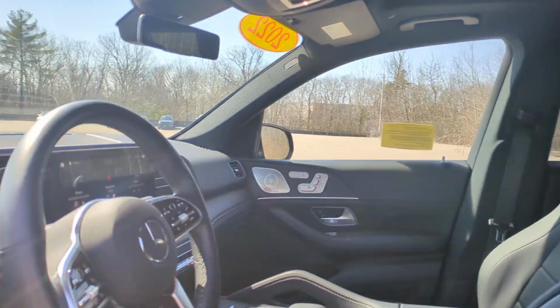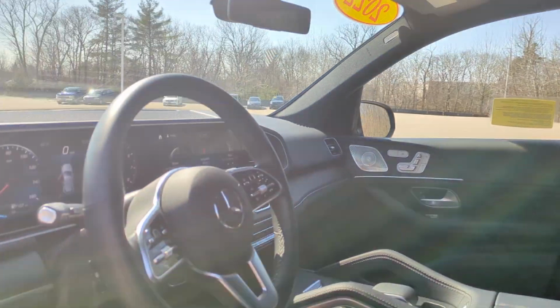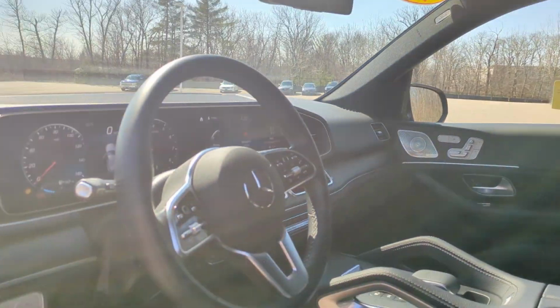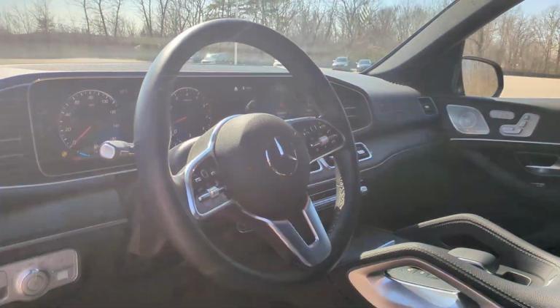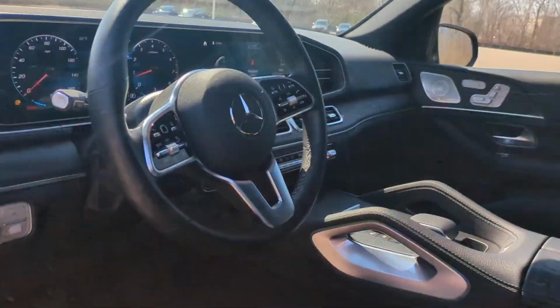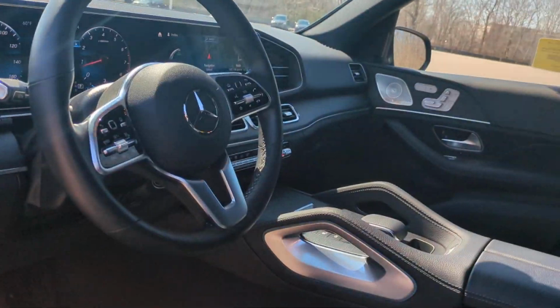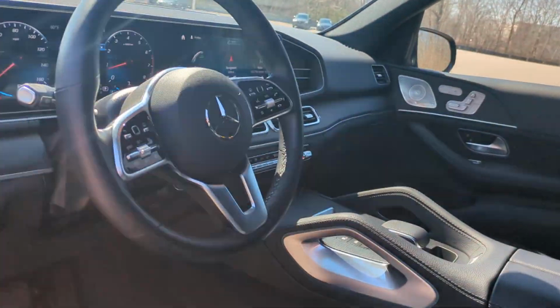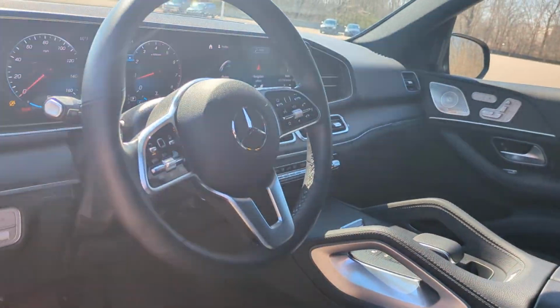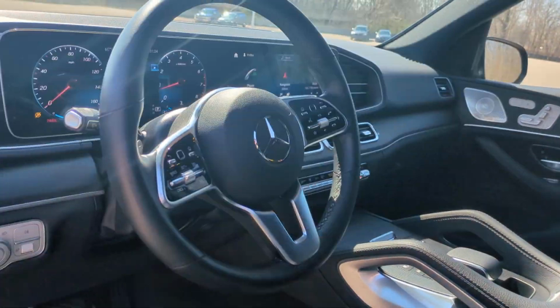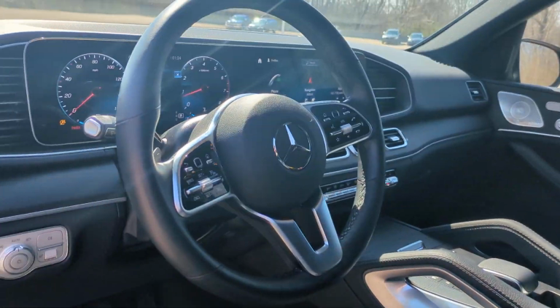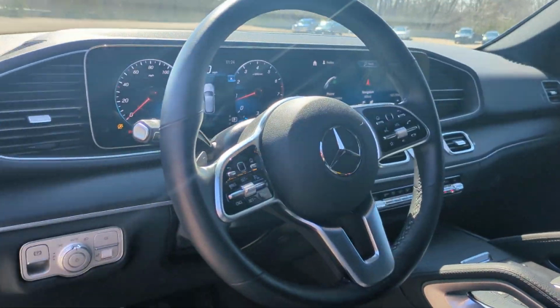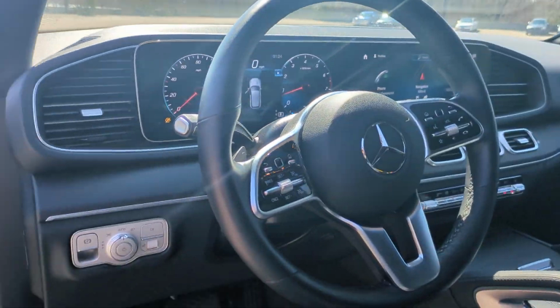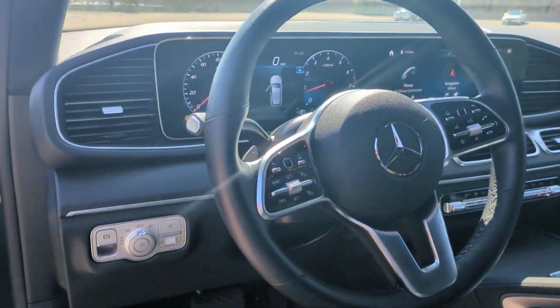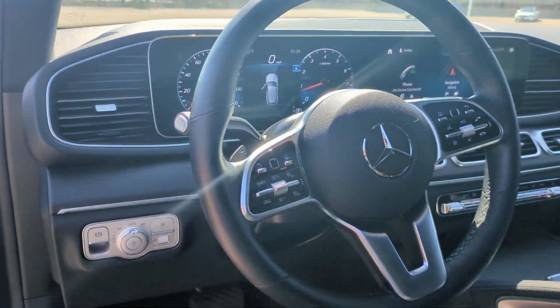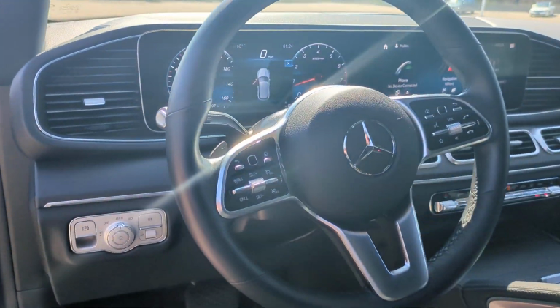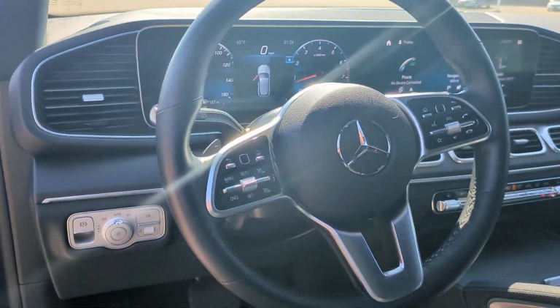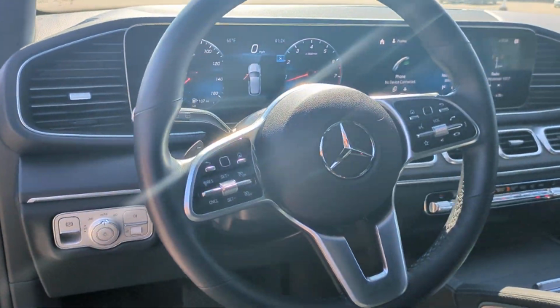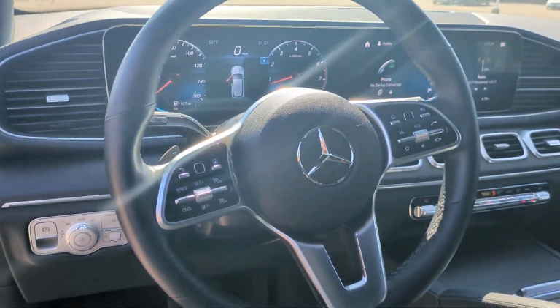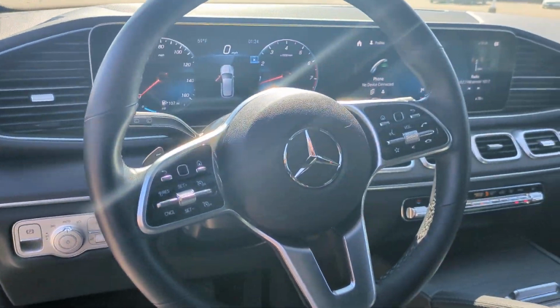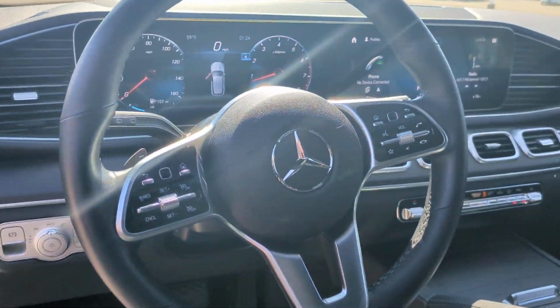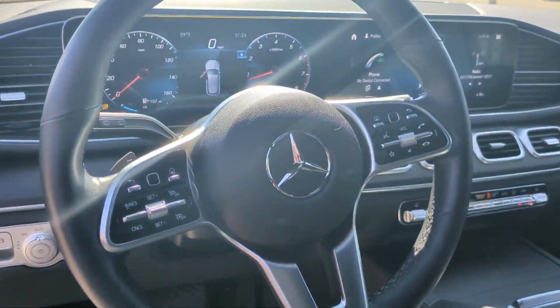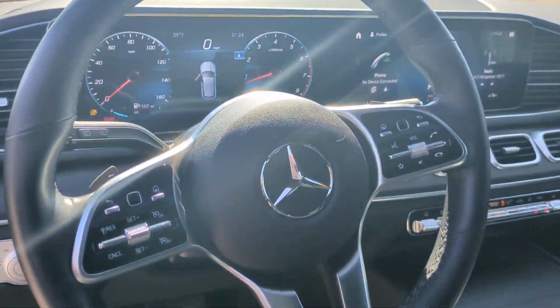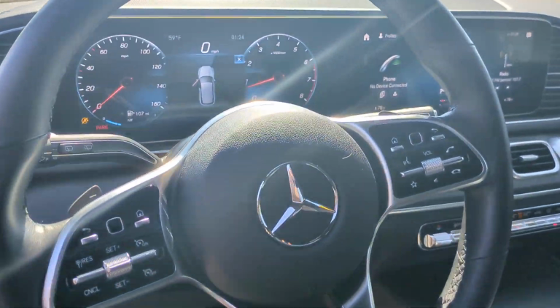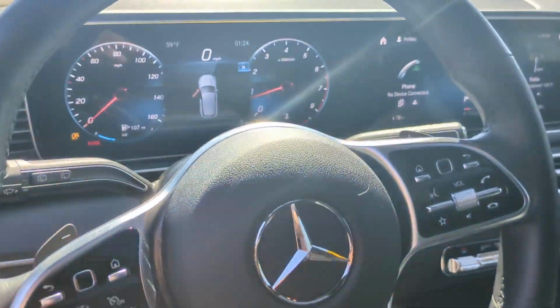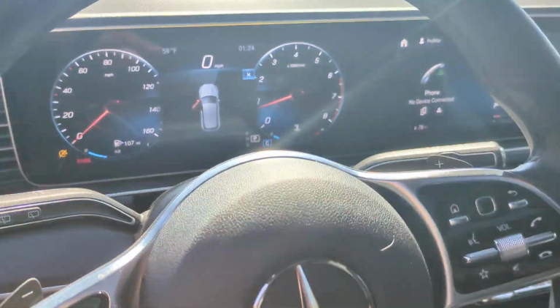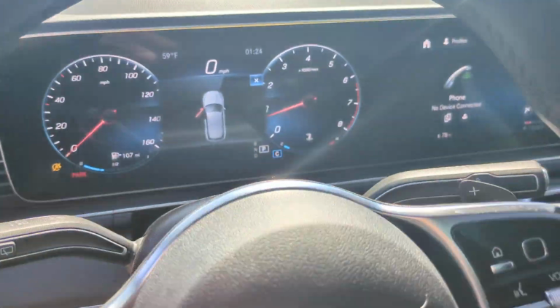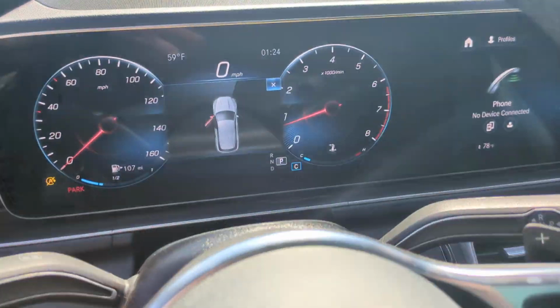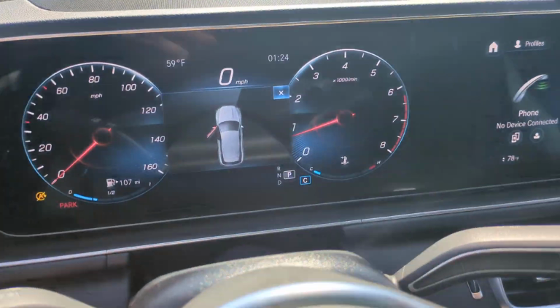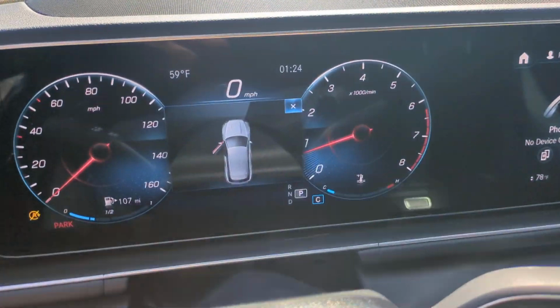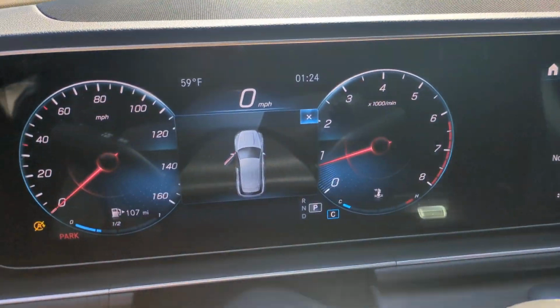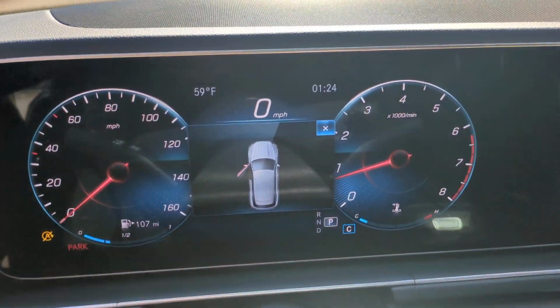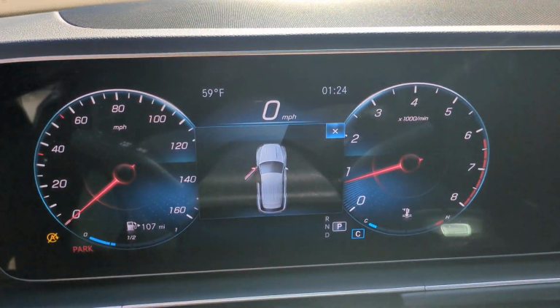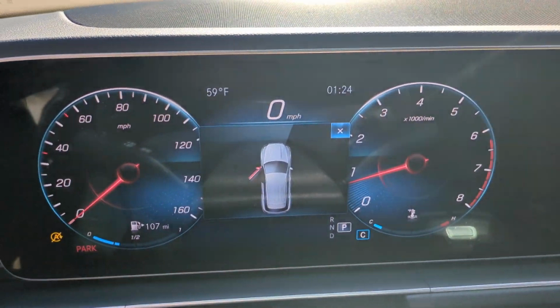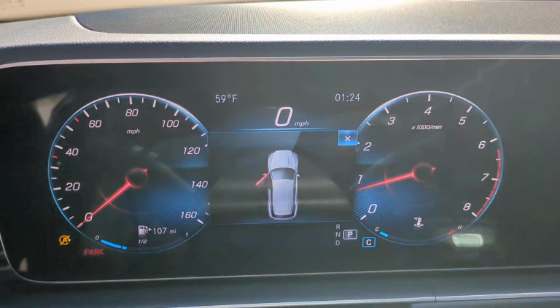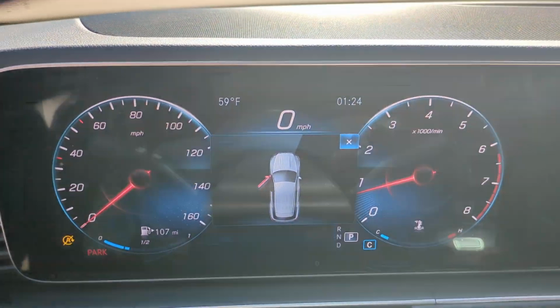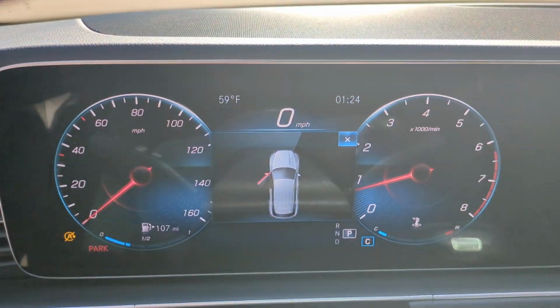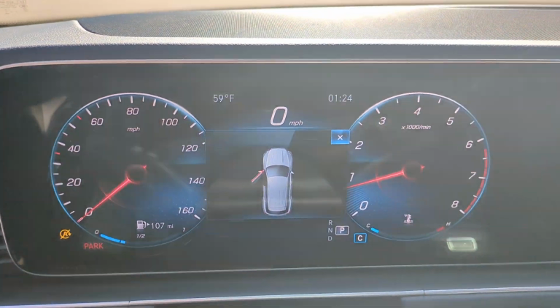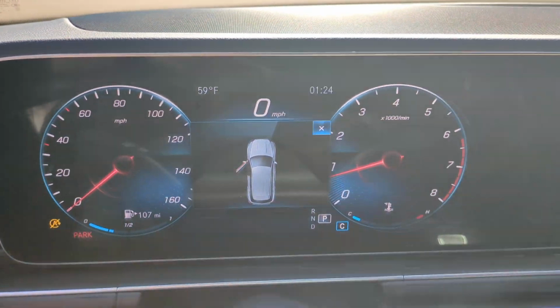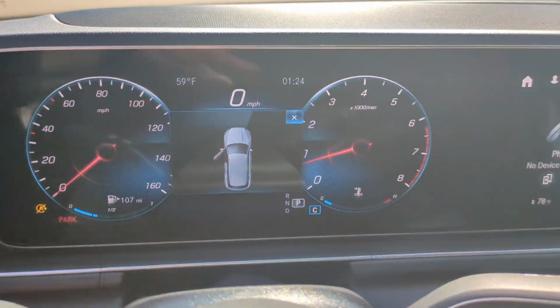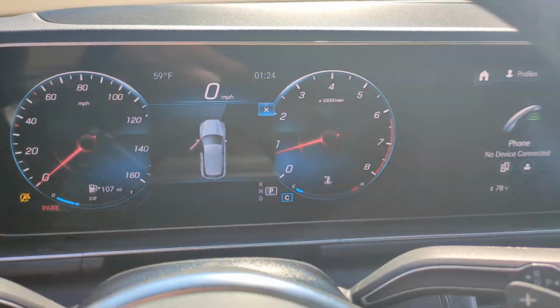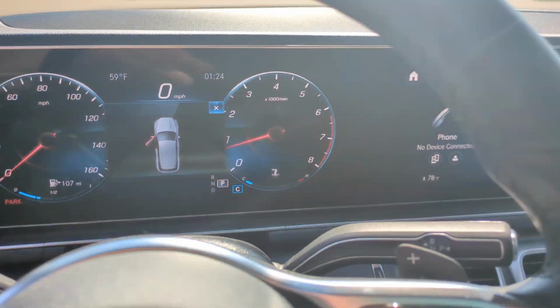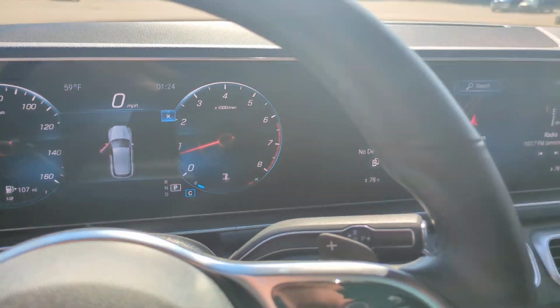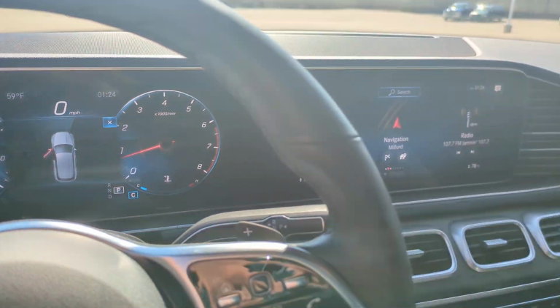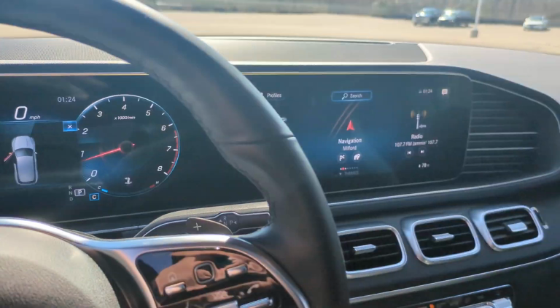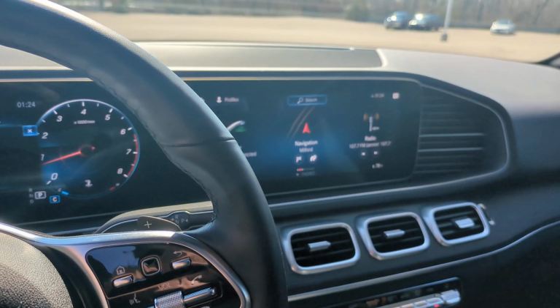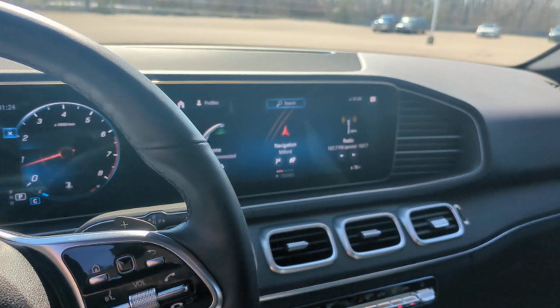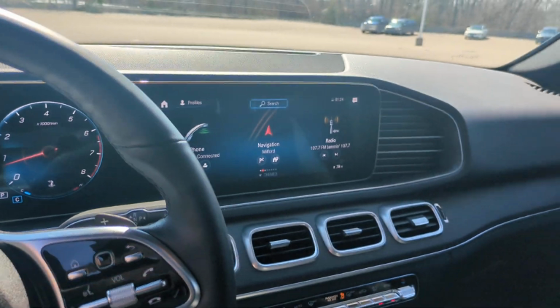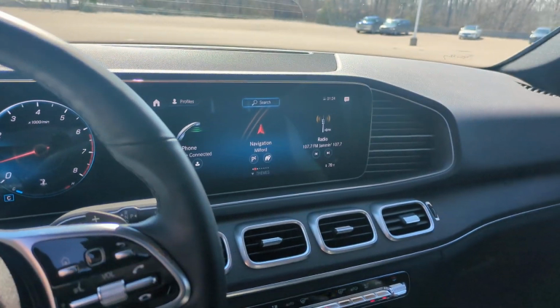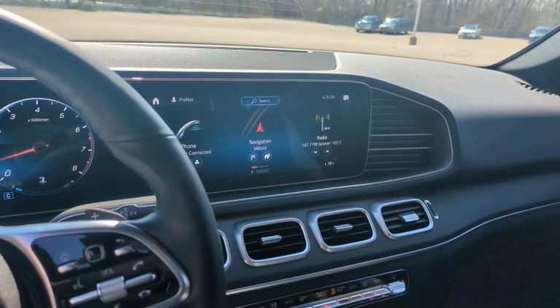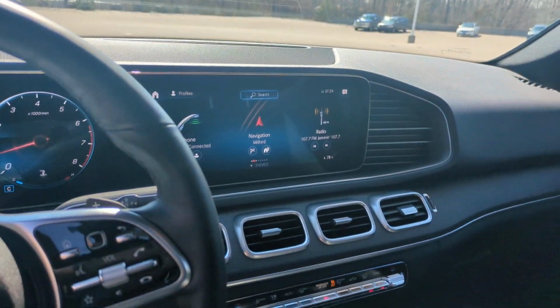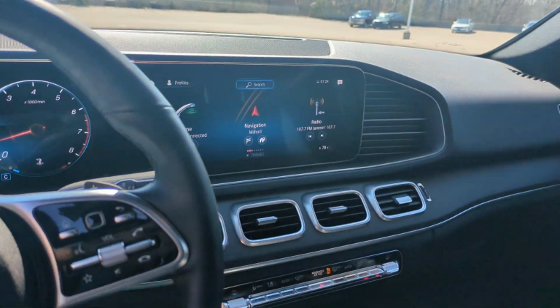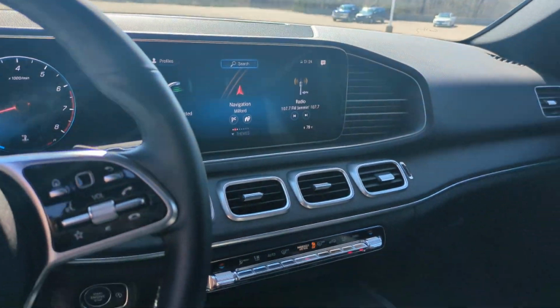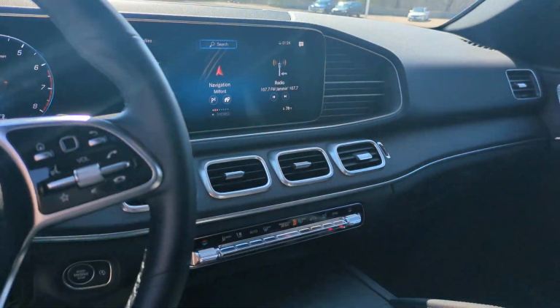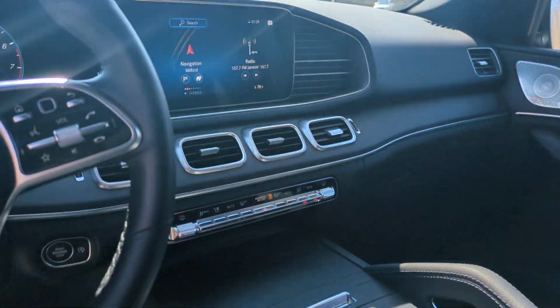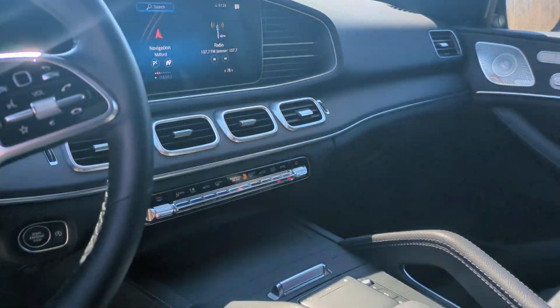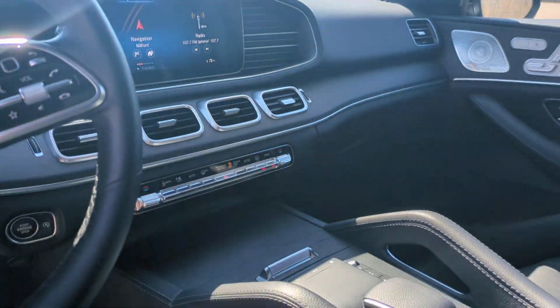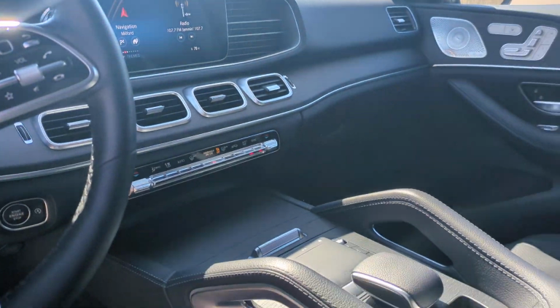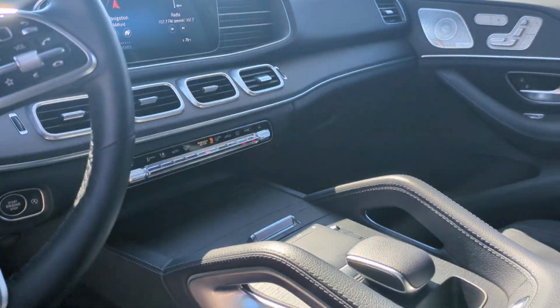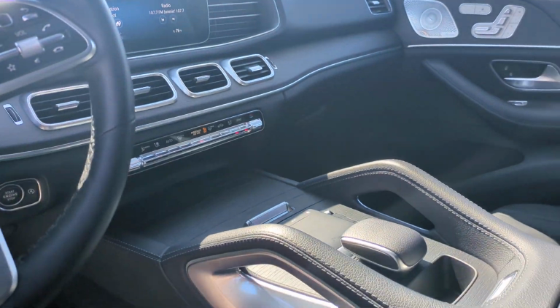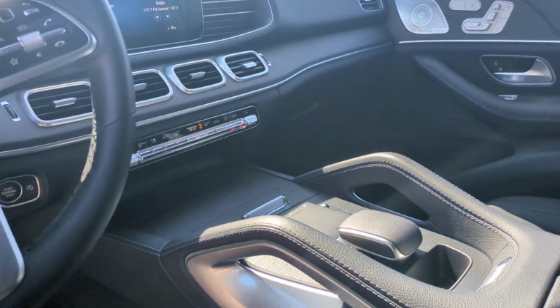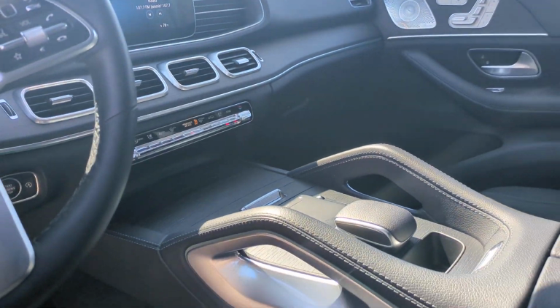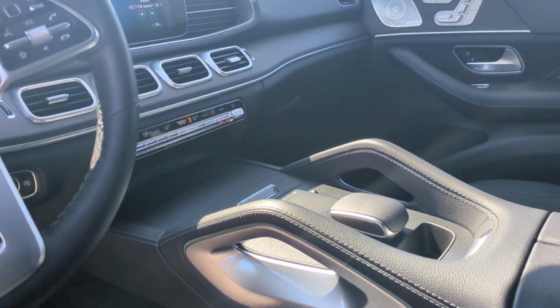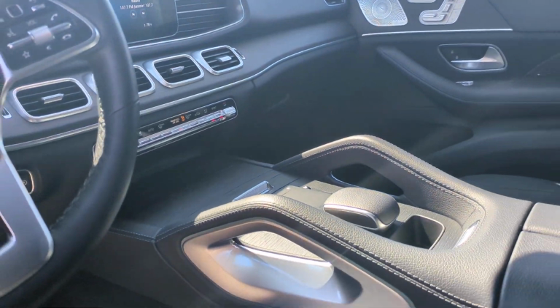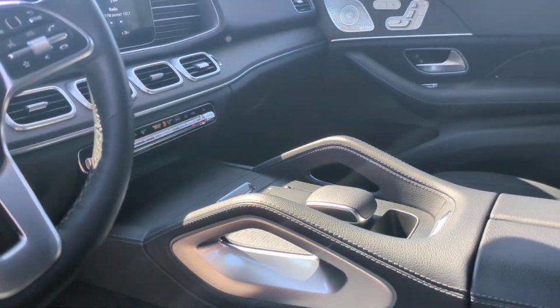Iconic luxury plus athletic performance equals pure joy. Feel it in this GLE SUV. Treat yourself to a test drive today.